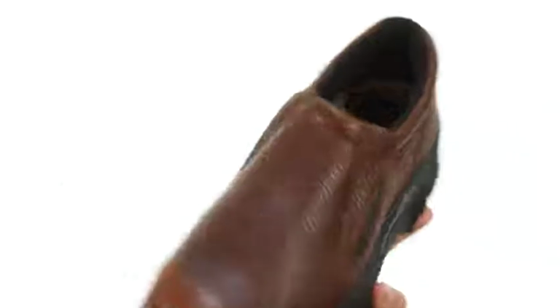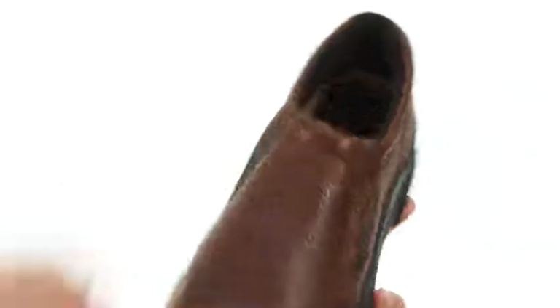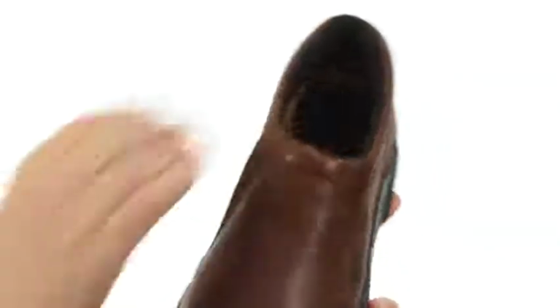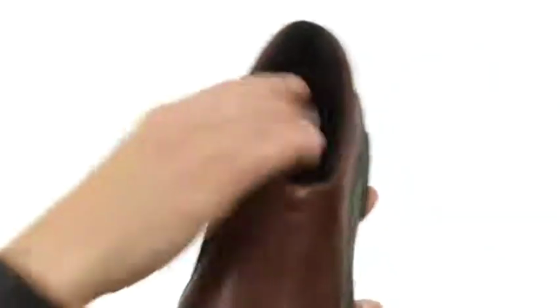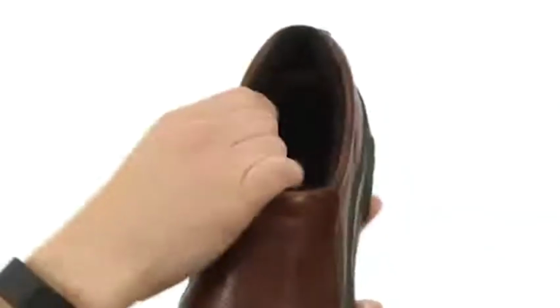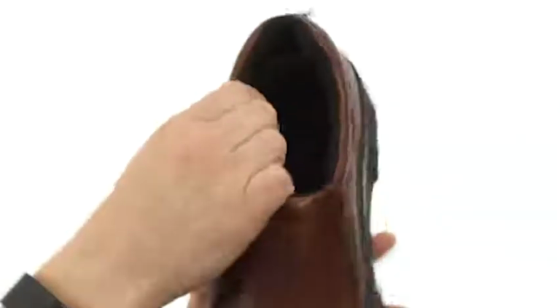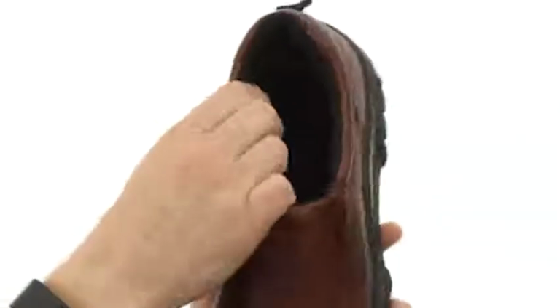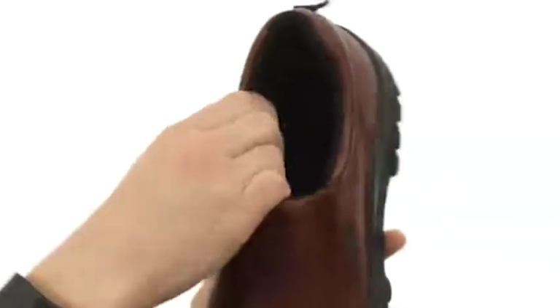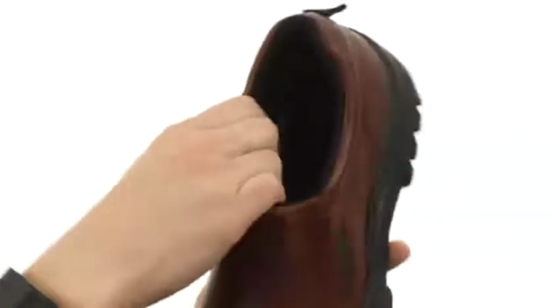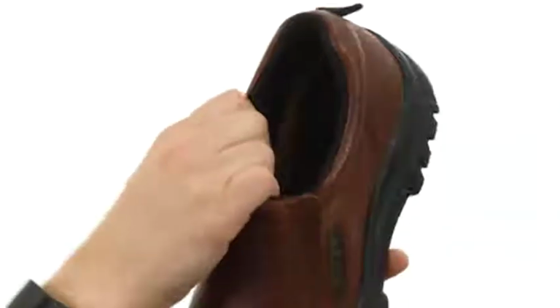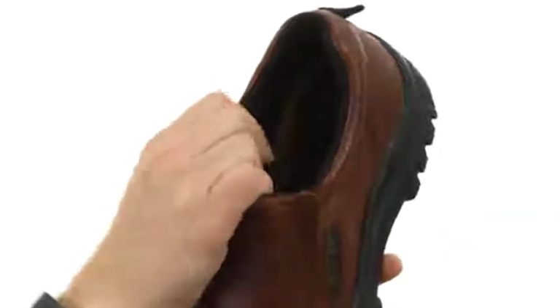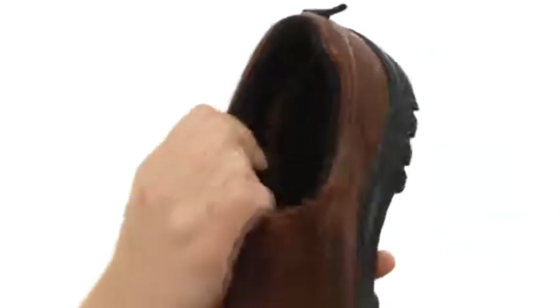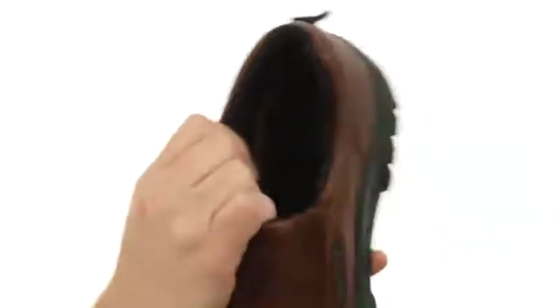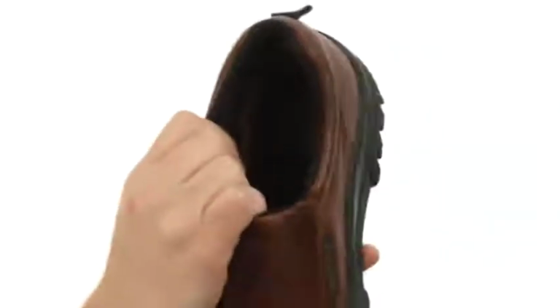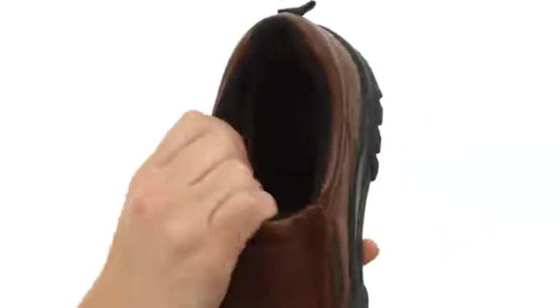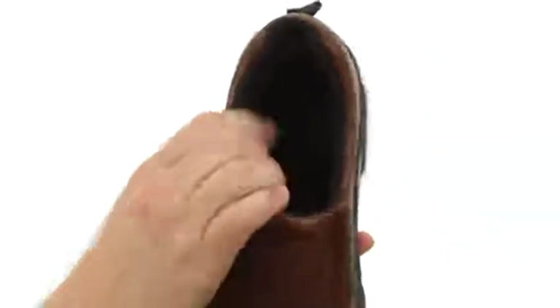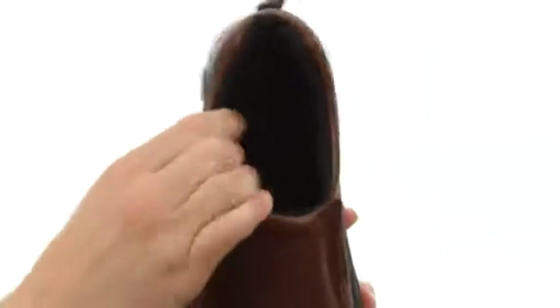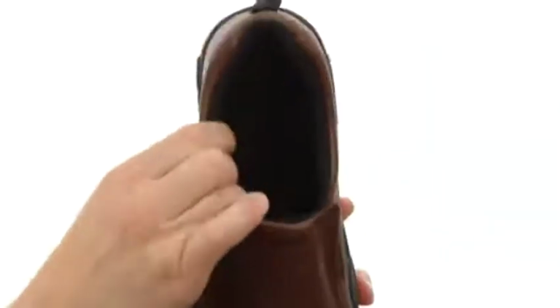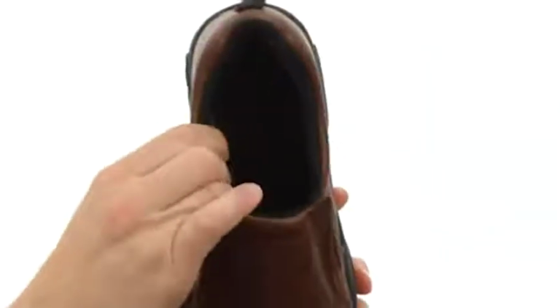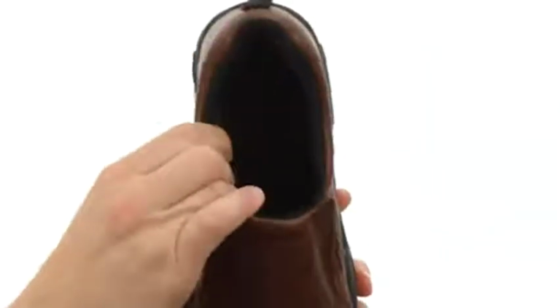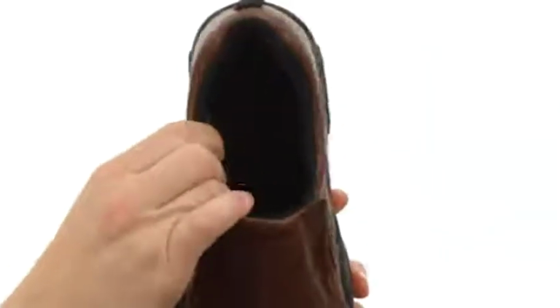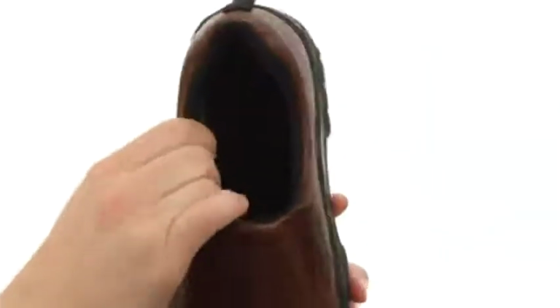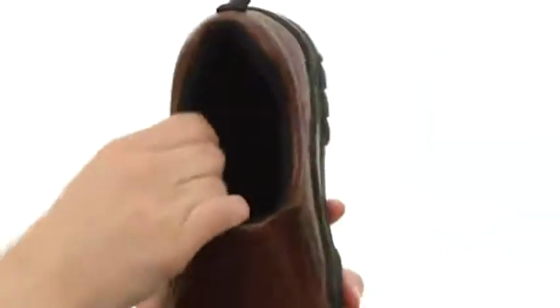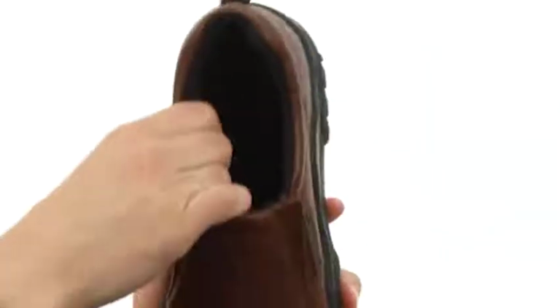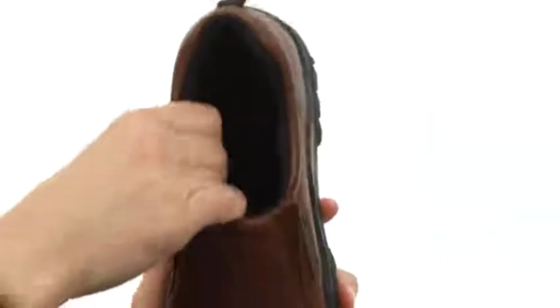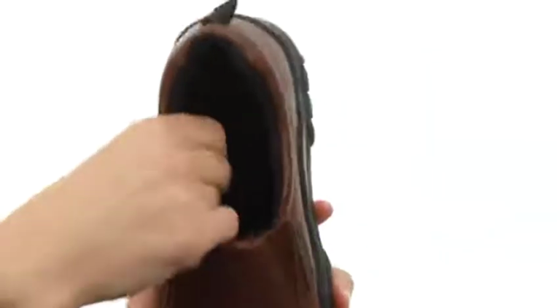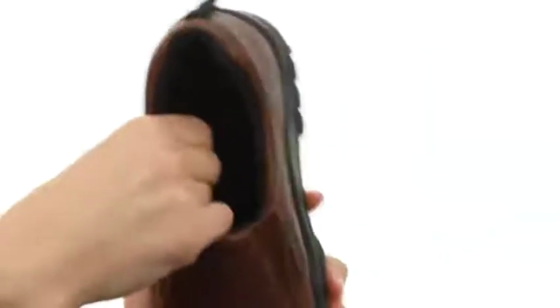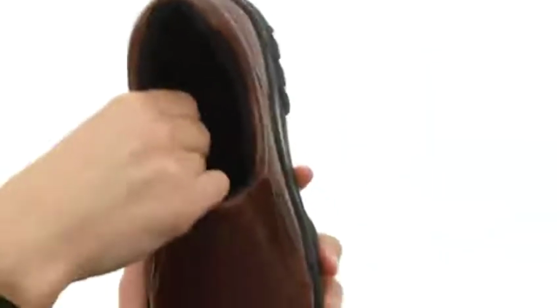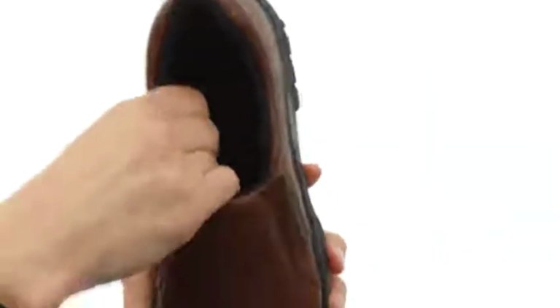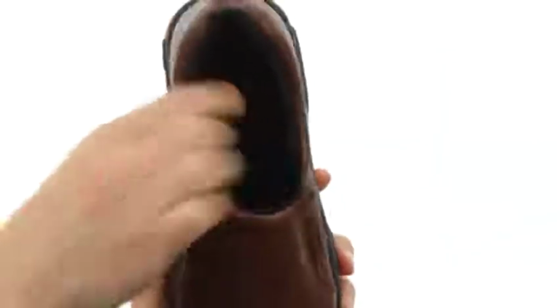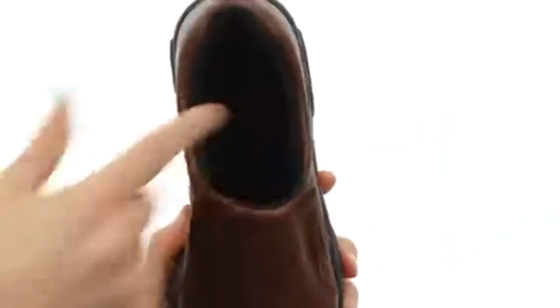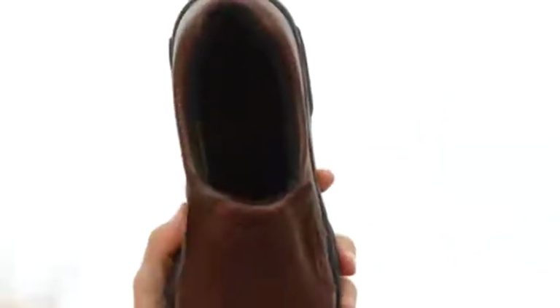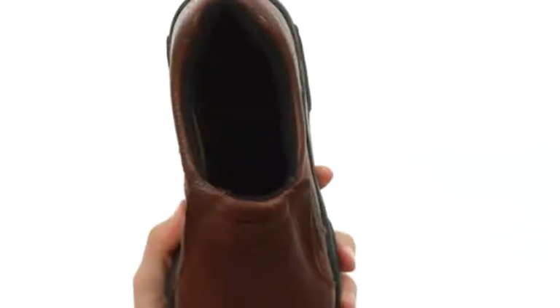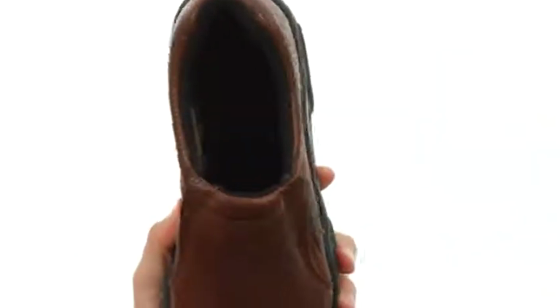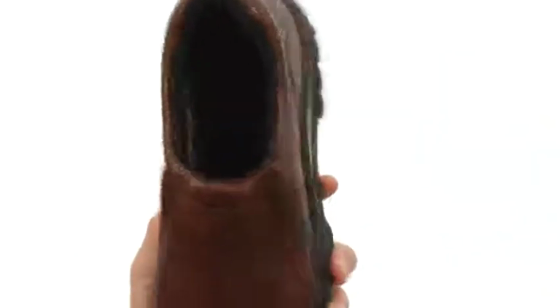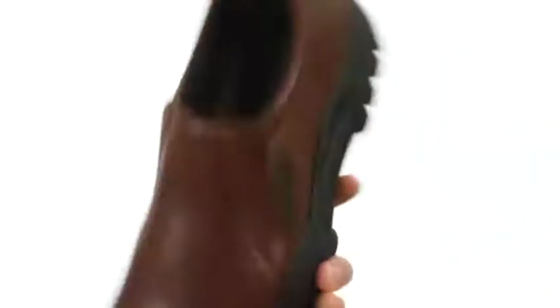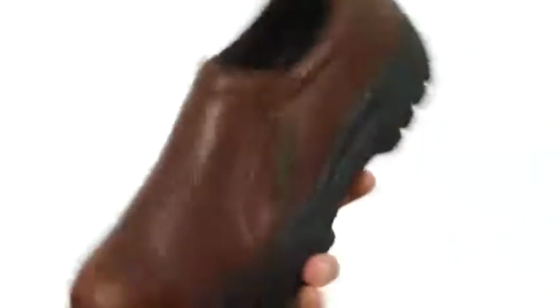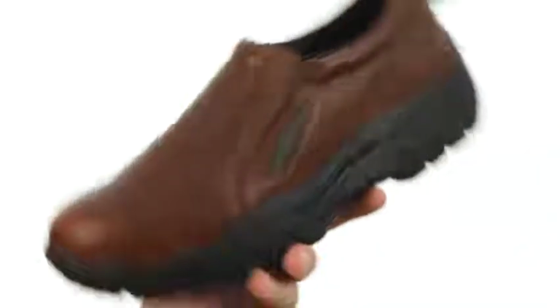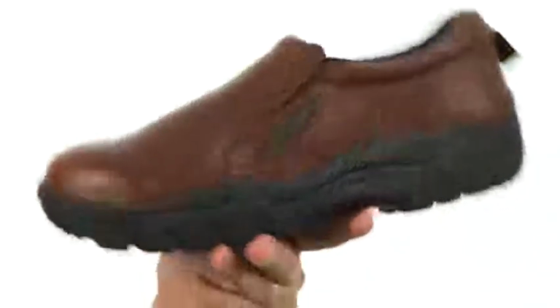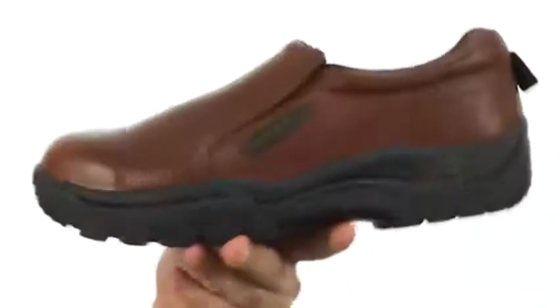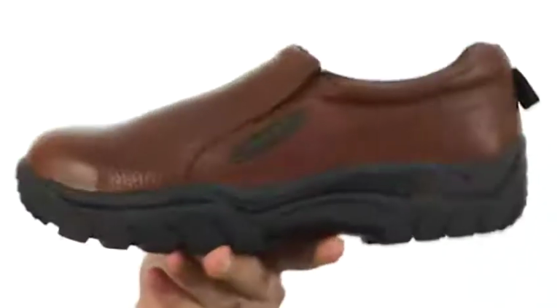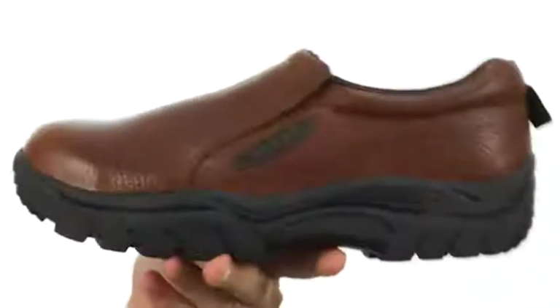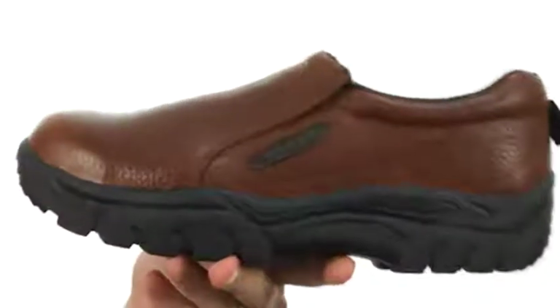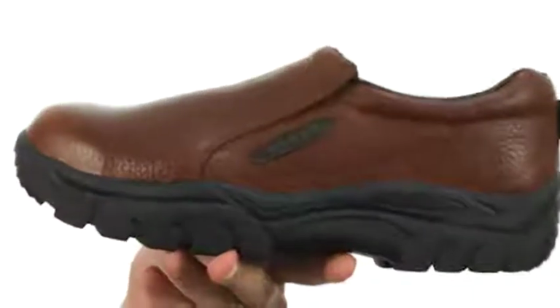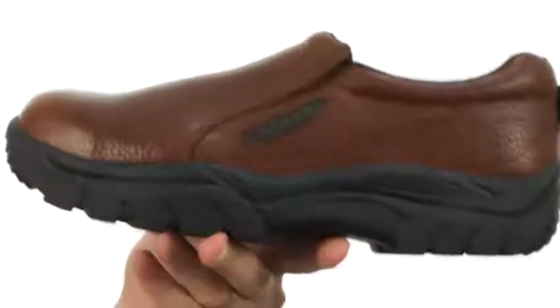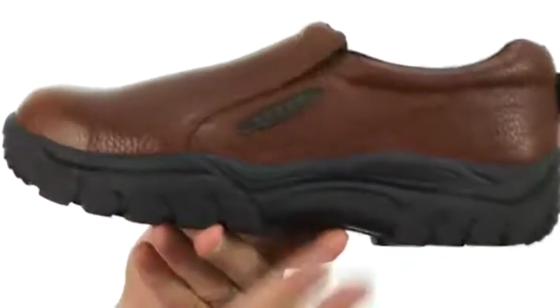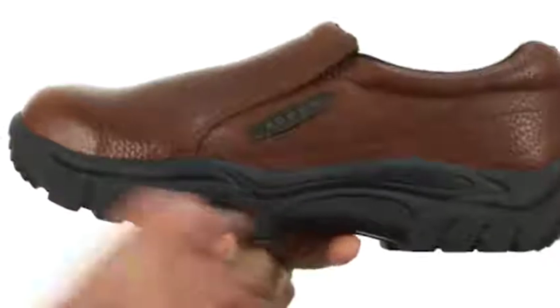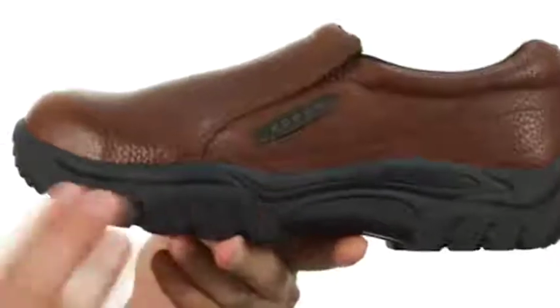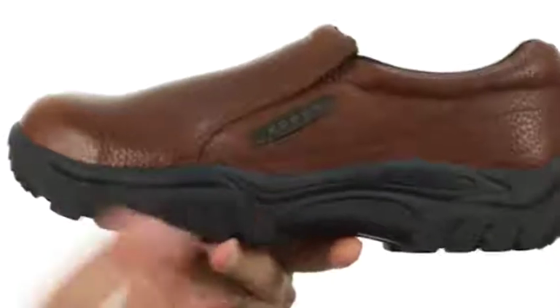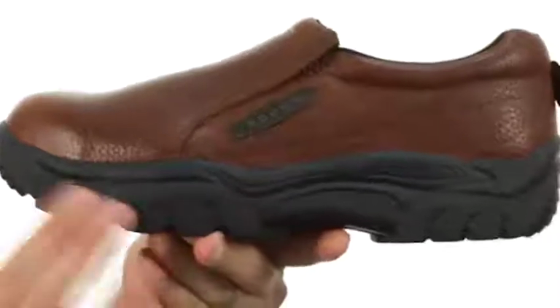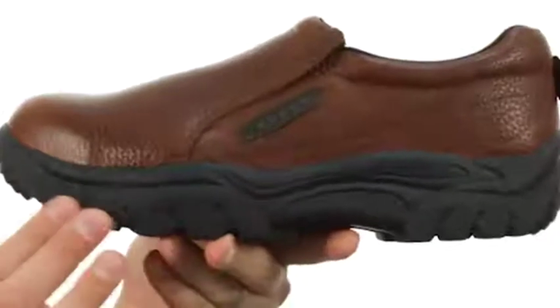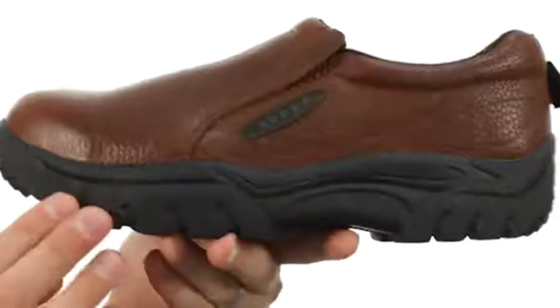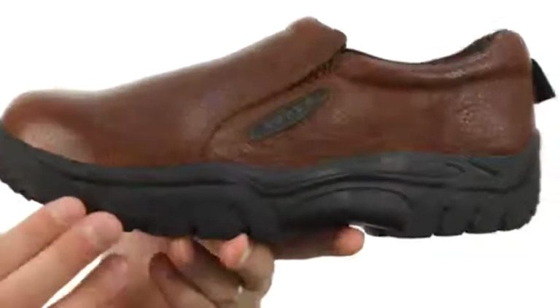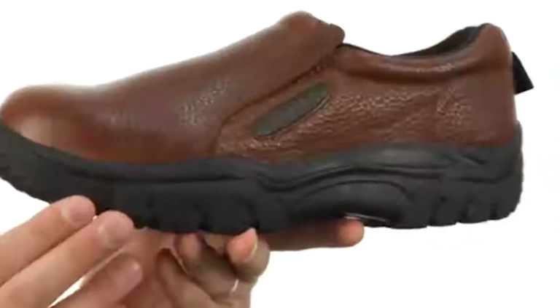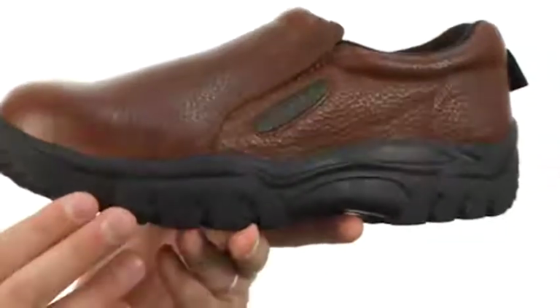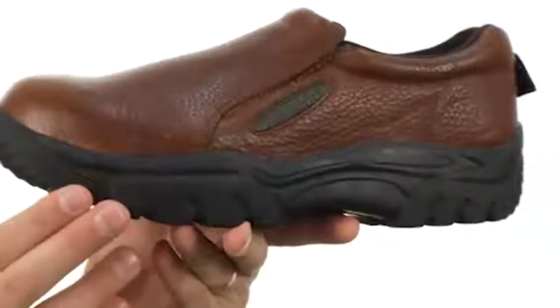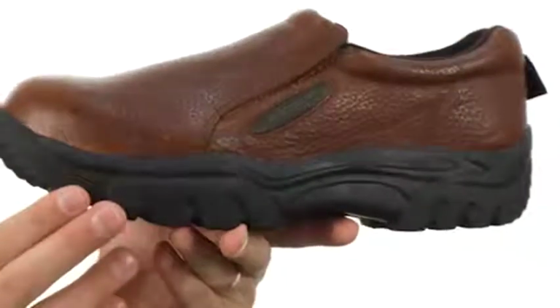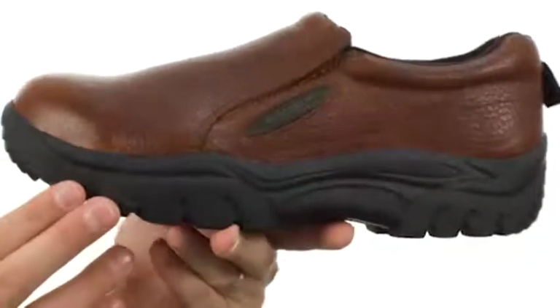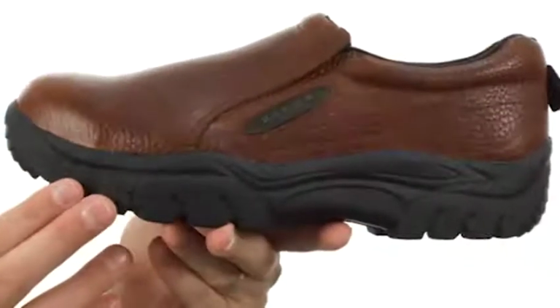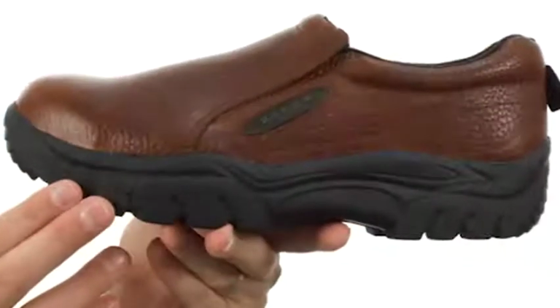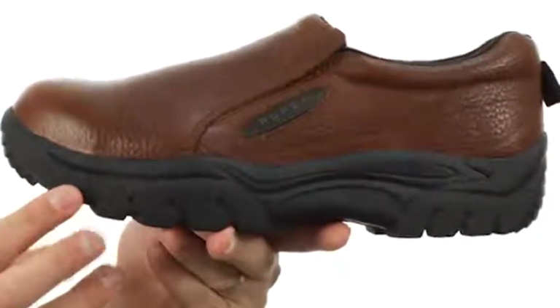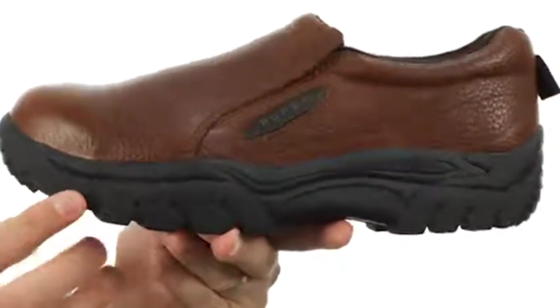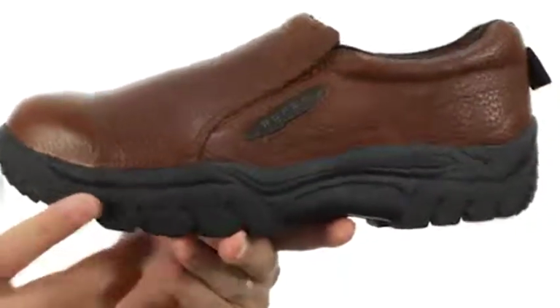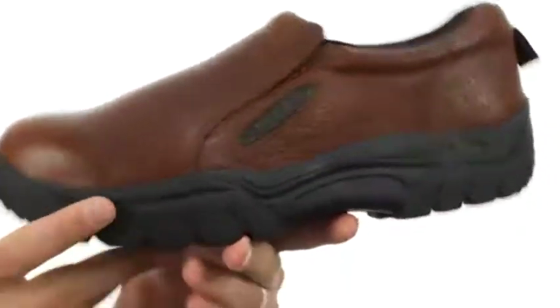It's got a fabric lined interior — very comfortable, moisture wicking, with tons of cushioning in that EVA footbed. It's got a really thick outsole and midsole.